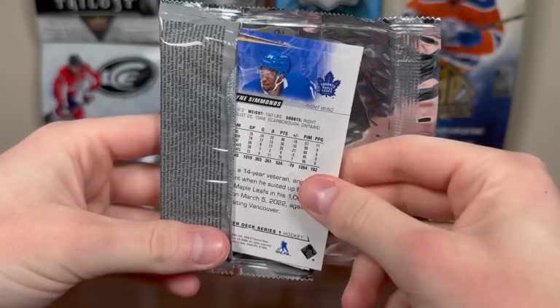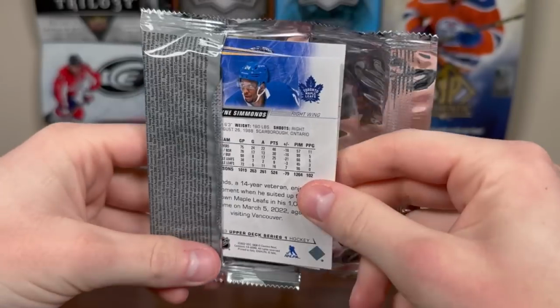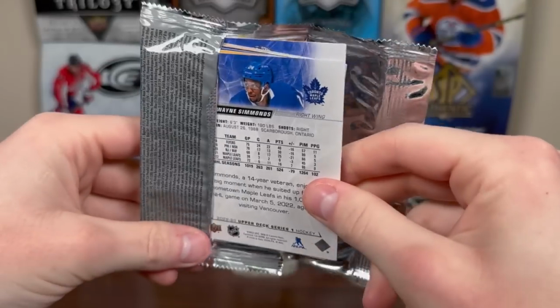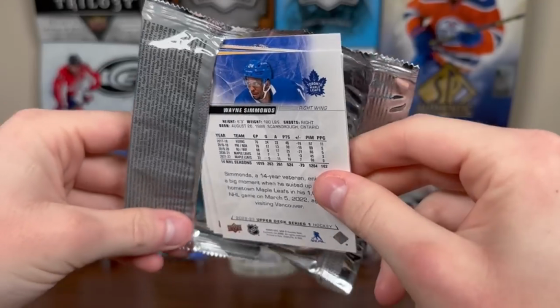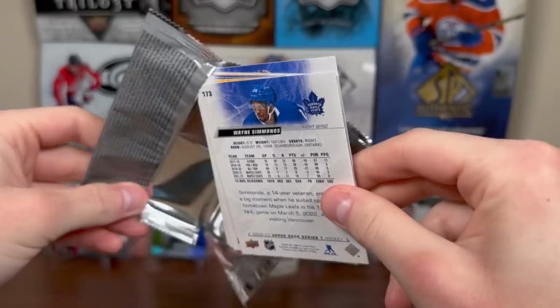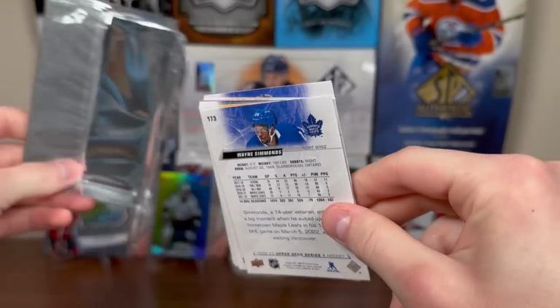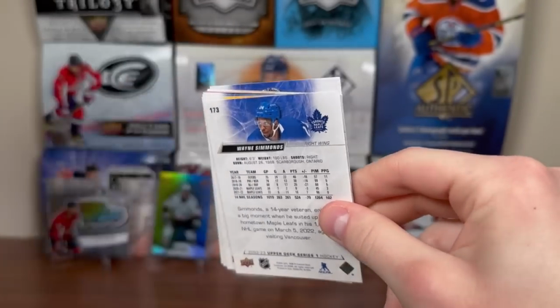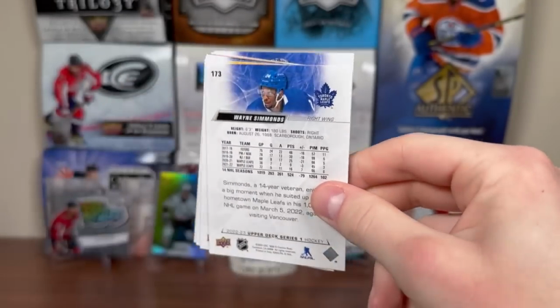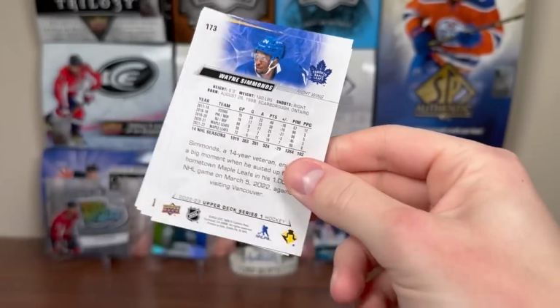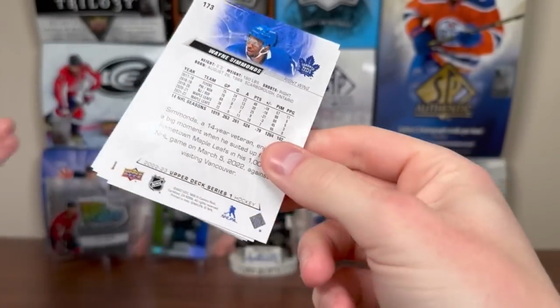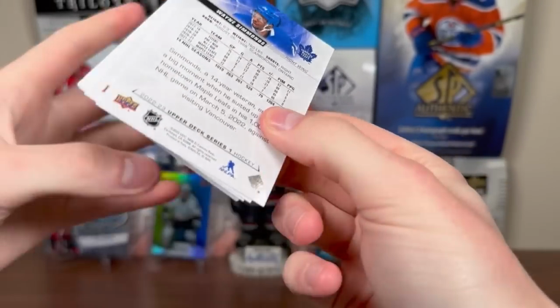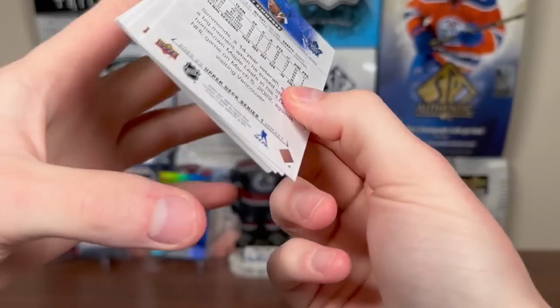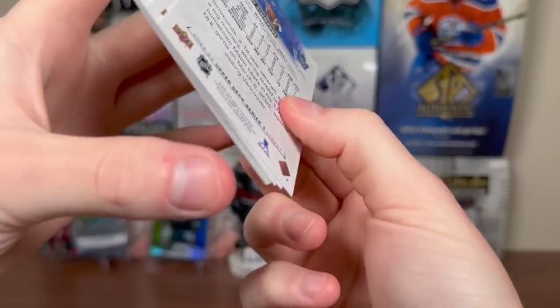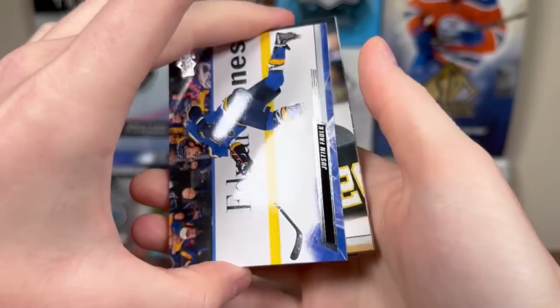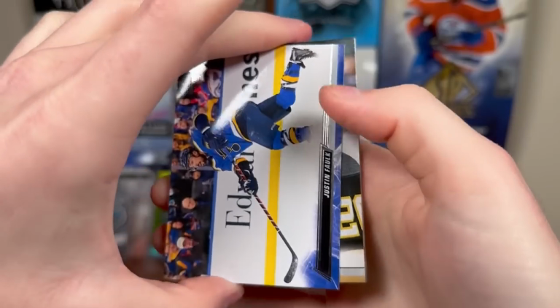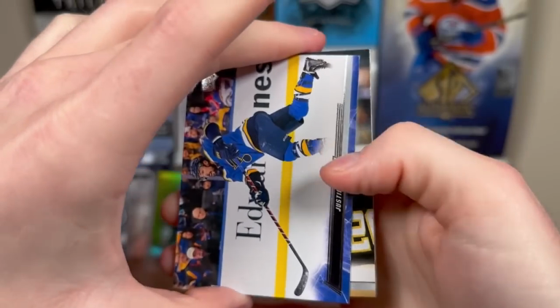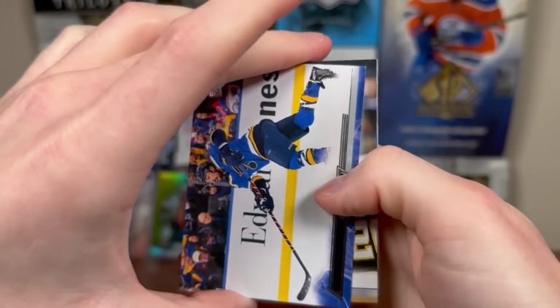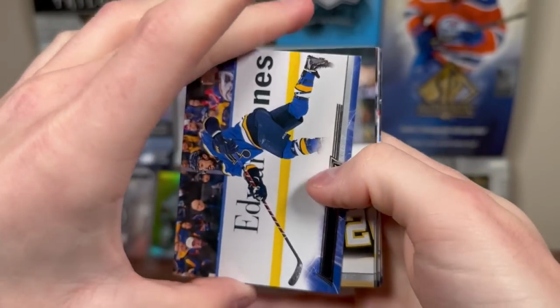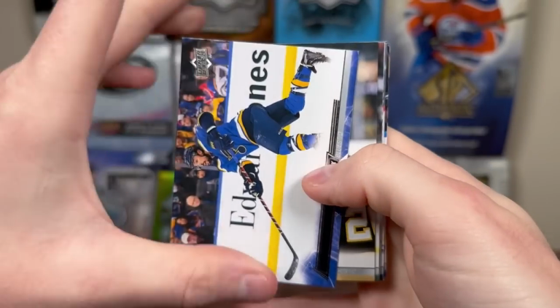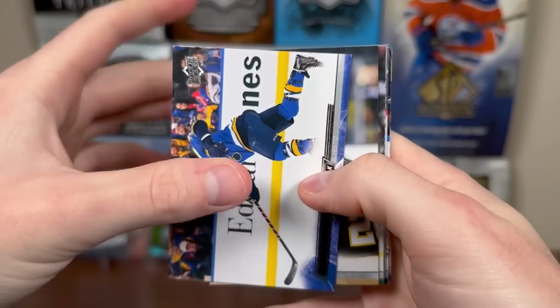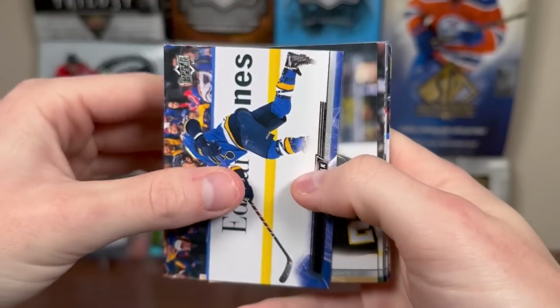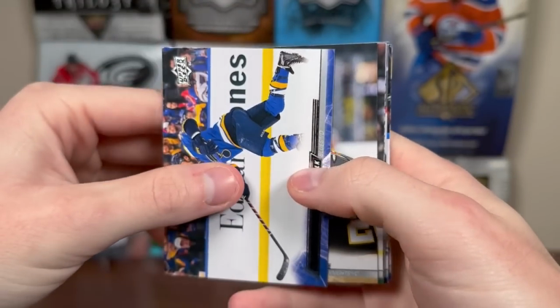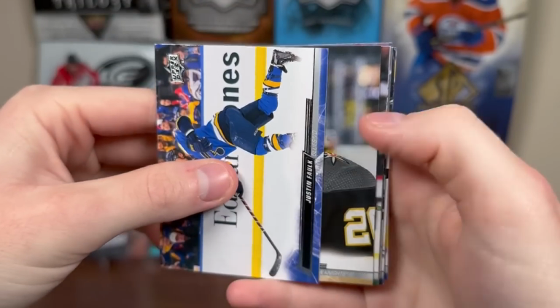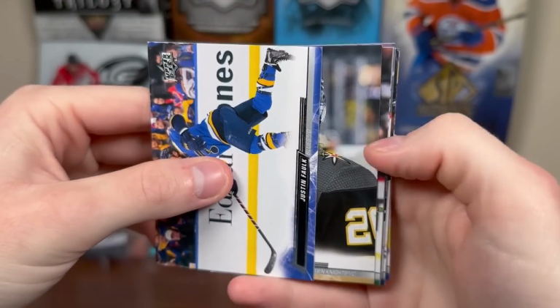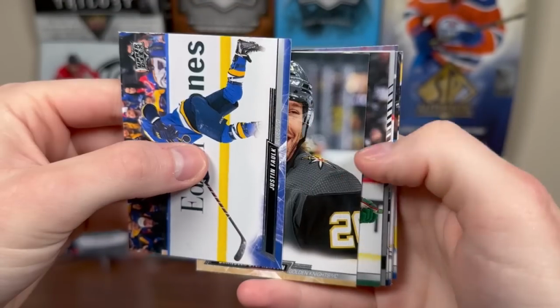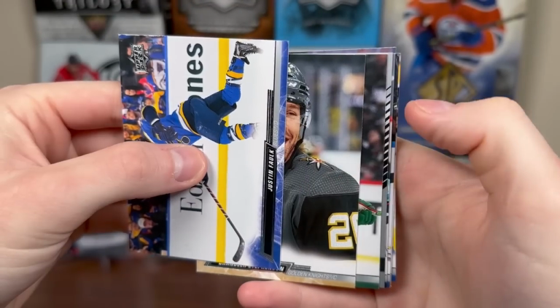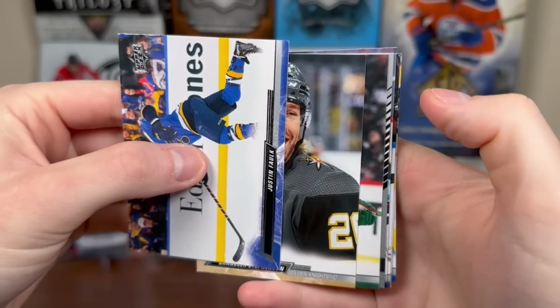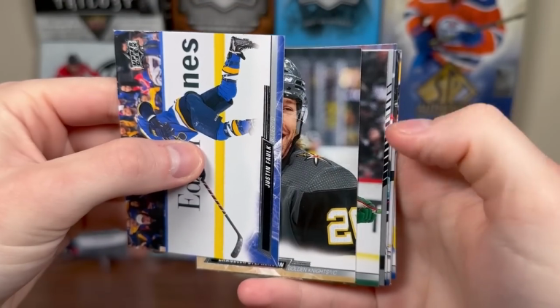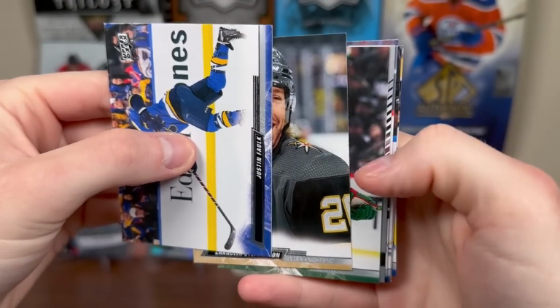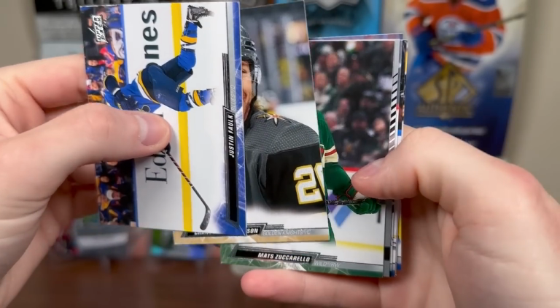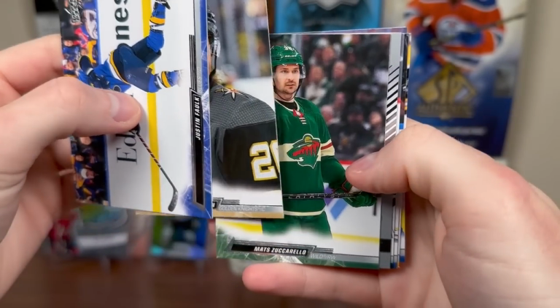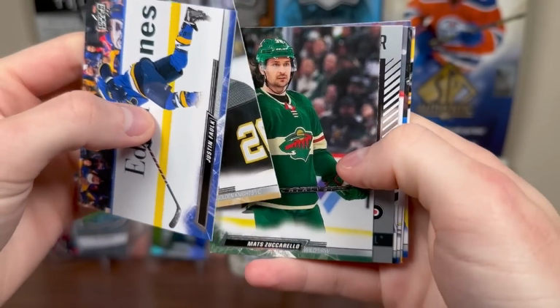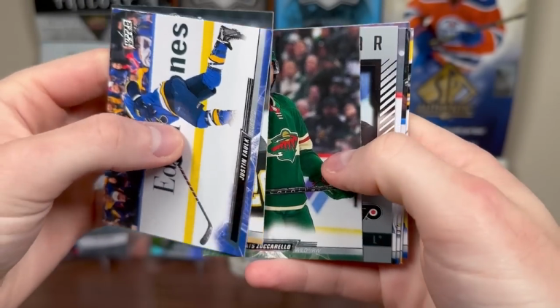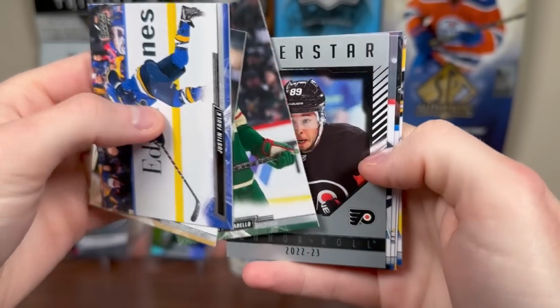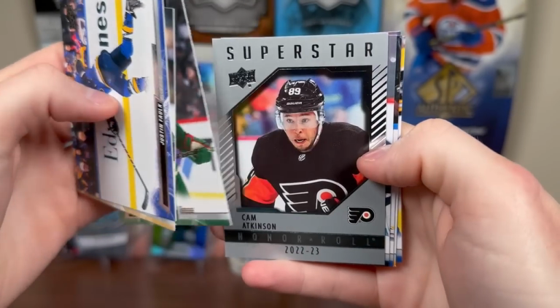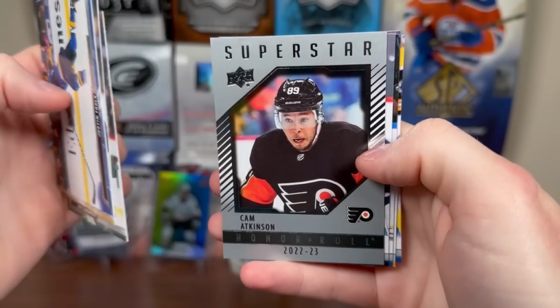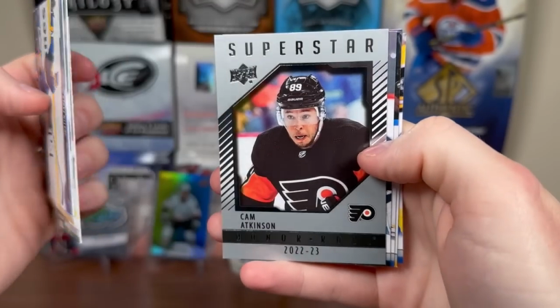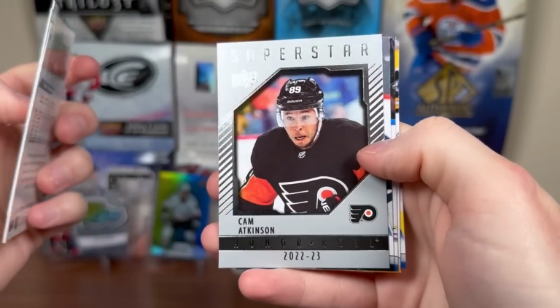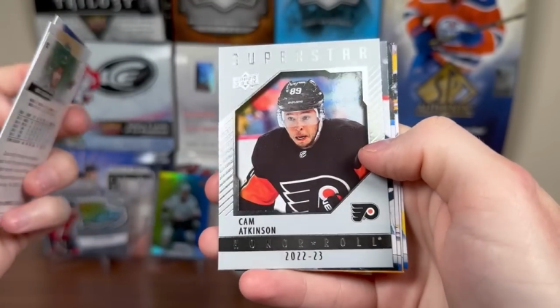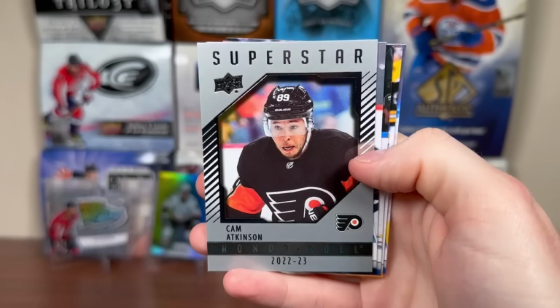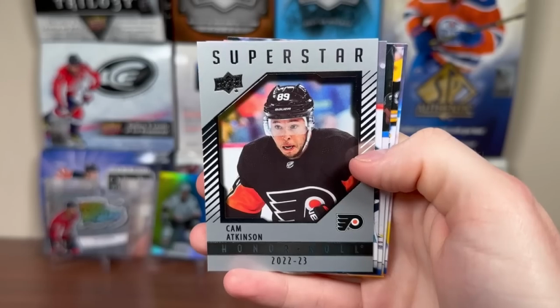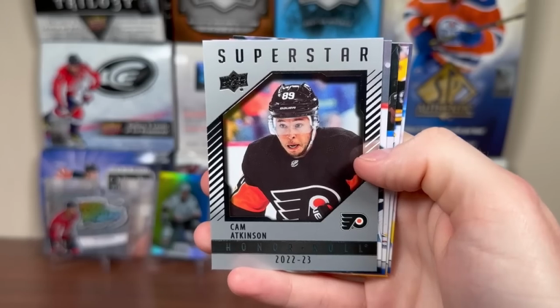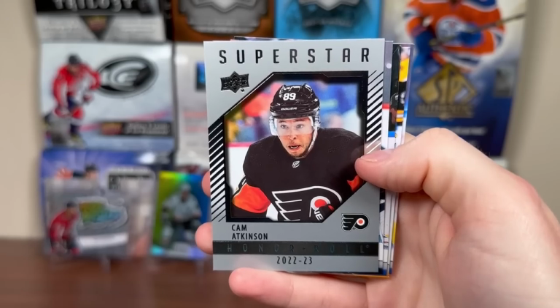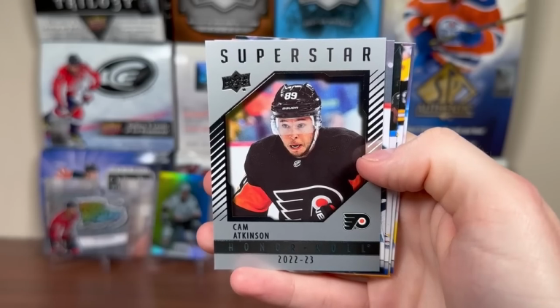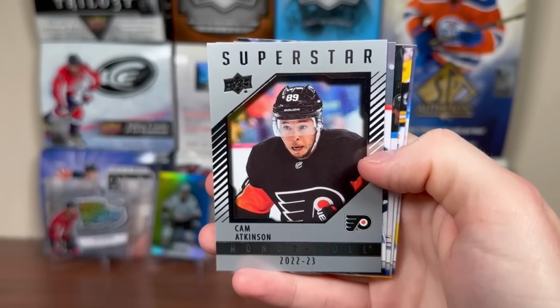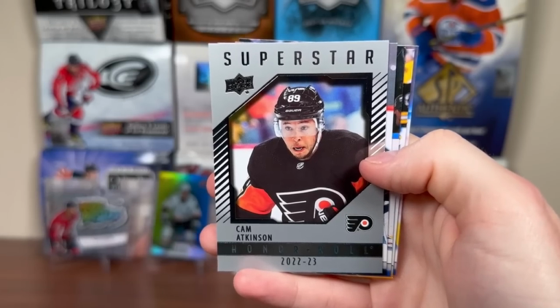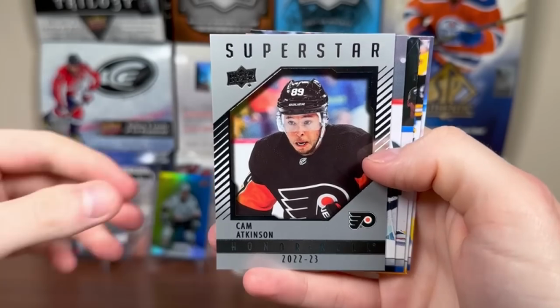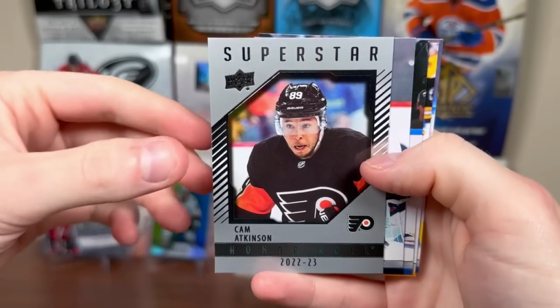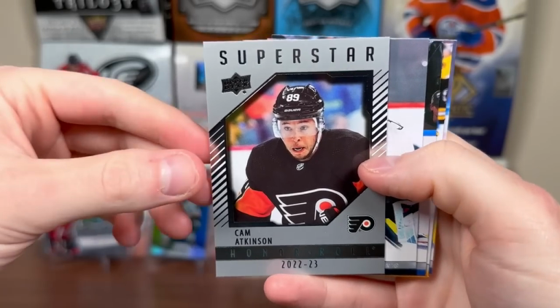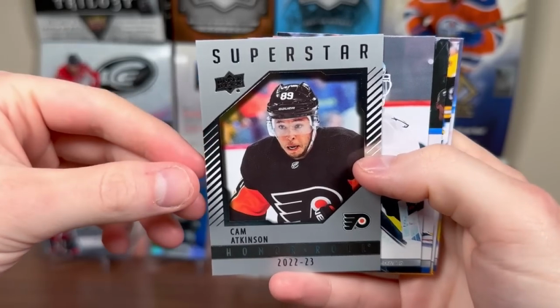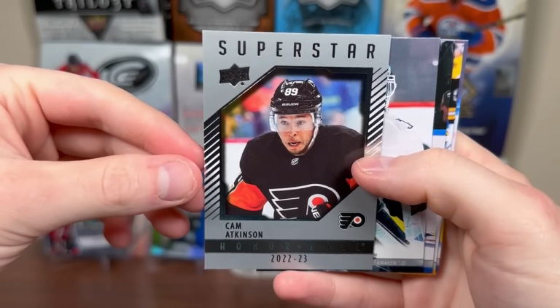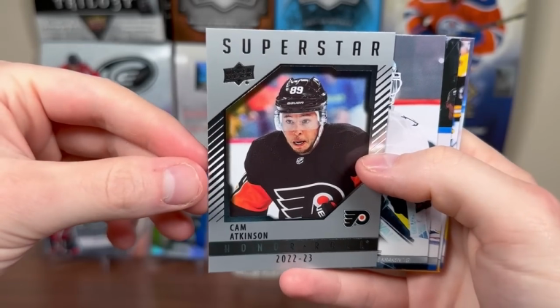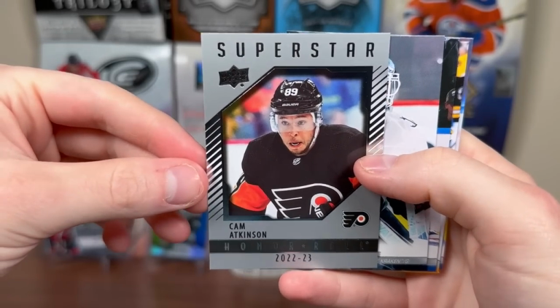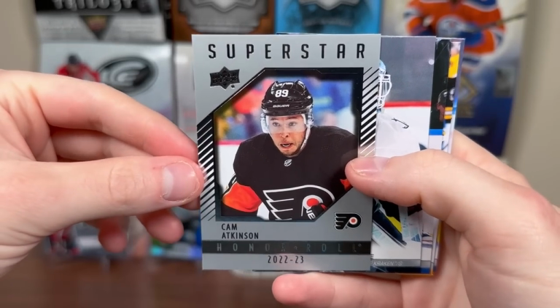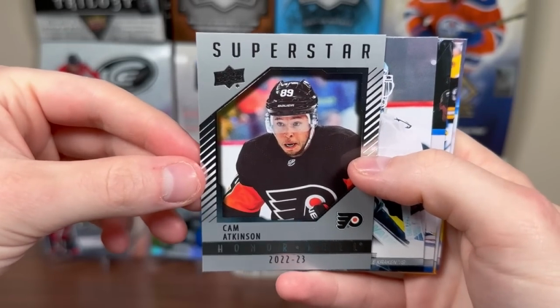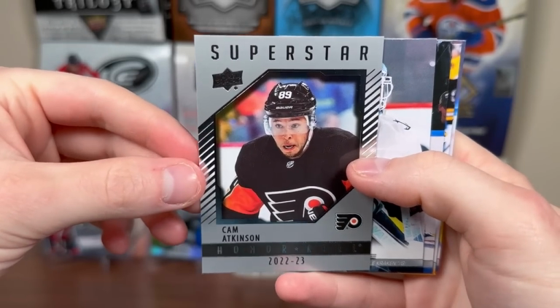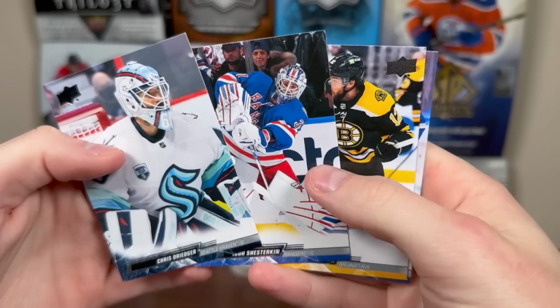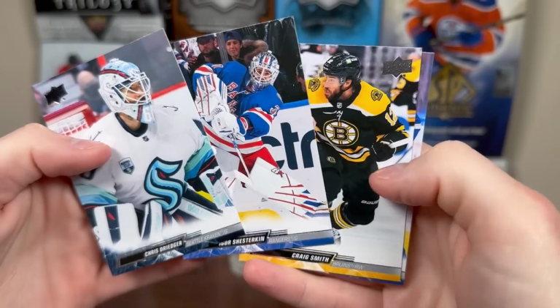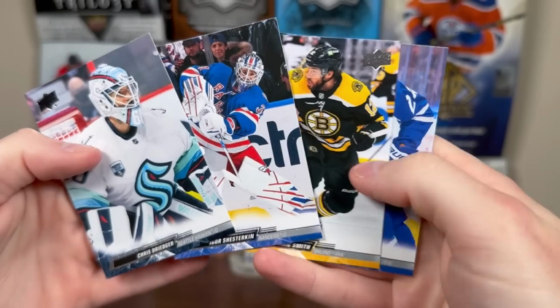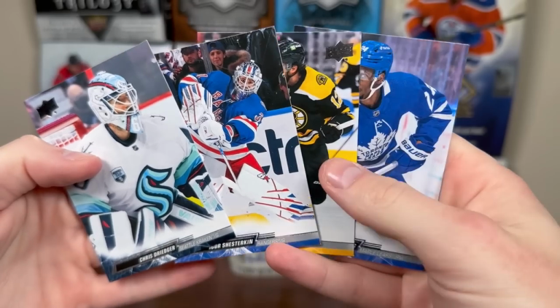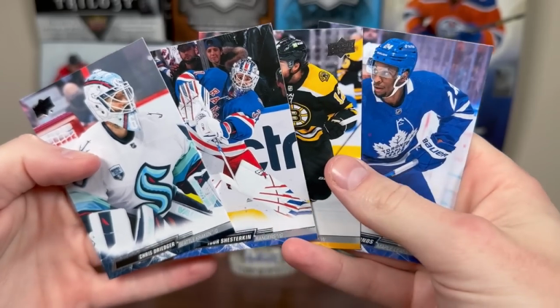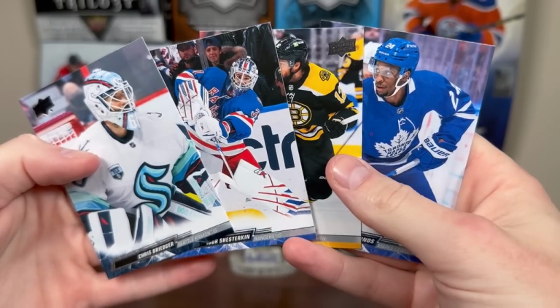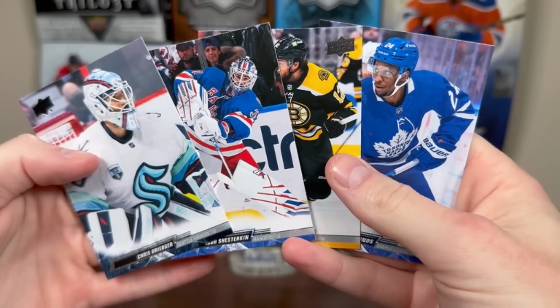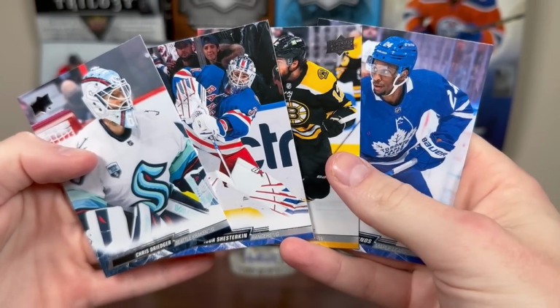Just recently opened a box of this, hopefully get Mattias Beniers. We got Honor Roll in here, Cam Atkinson, Superstar Honor Roll, and more base.